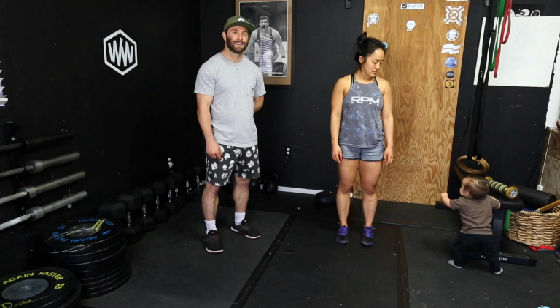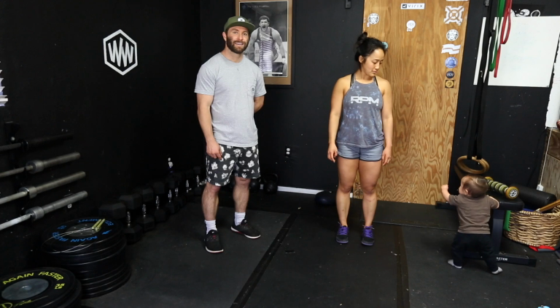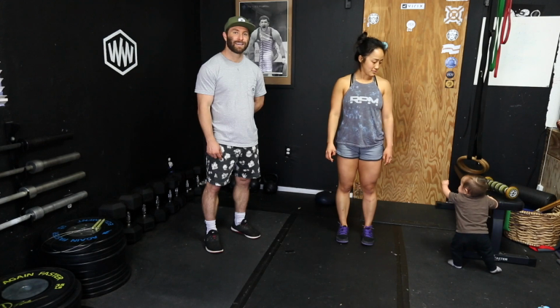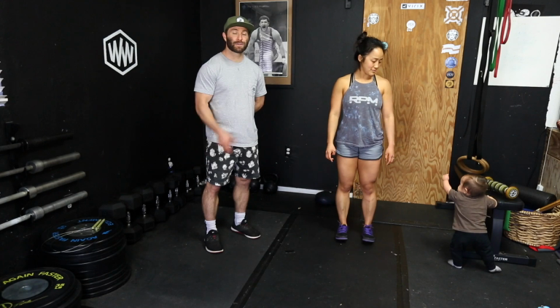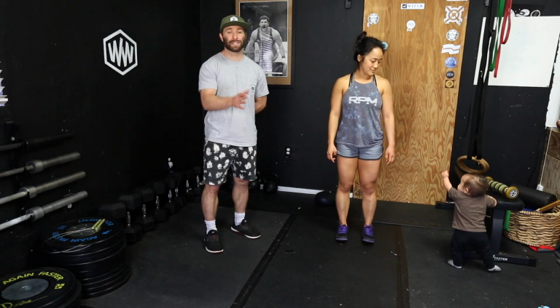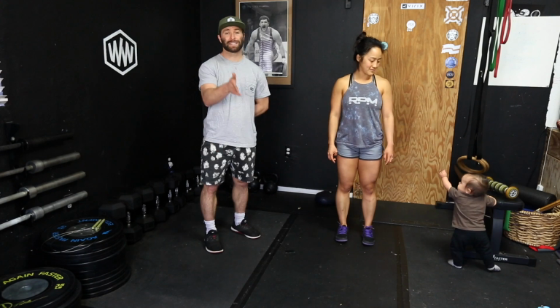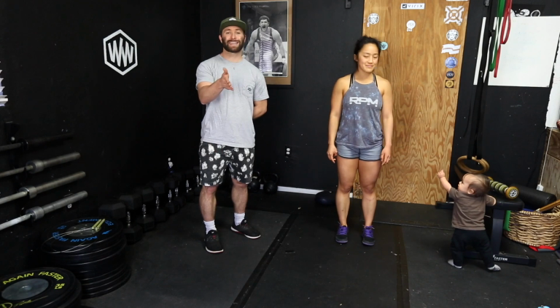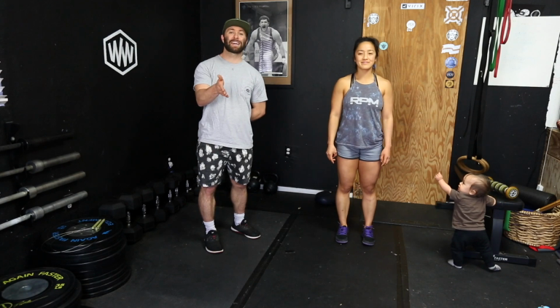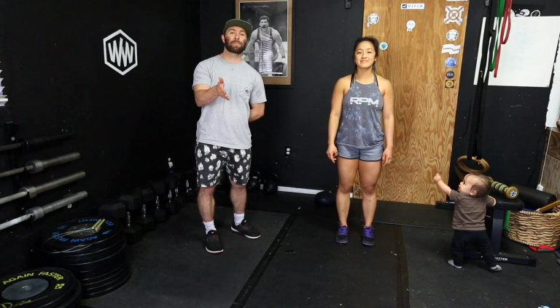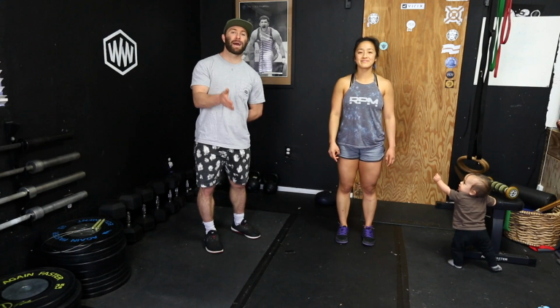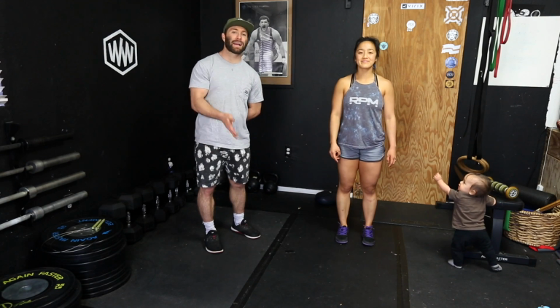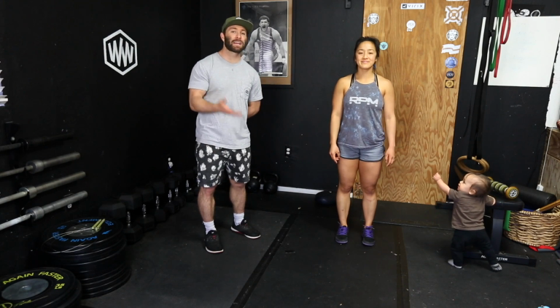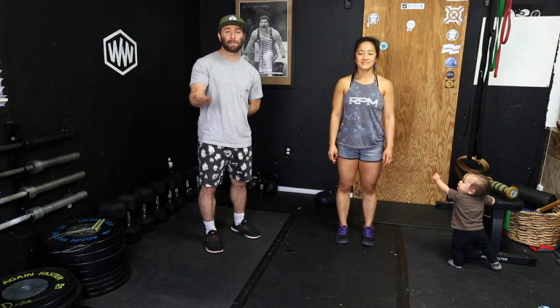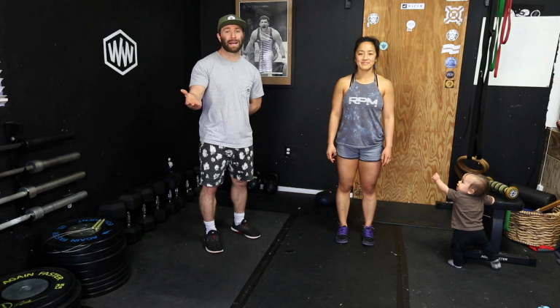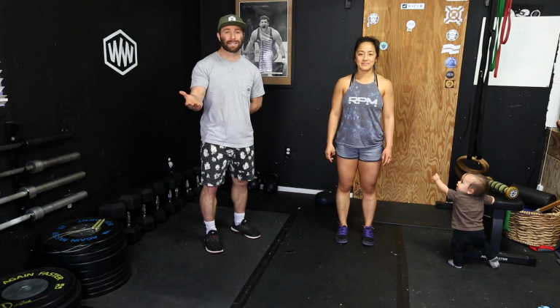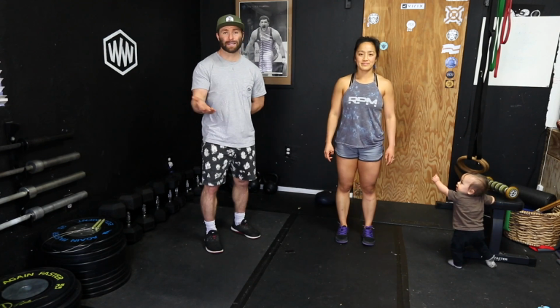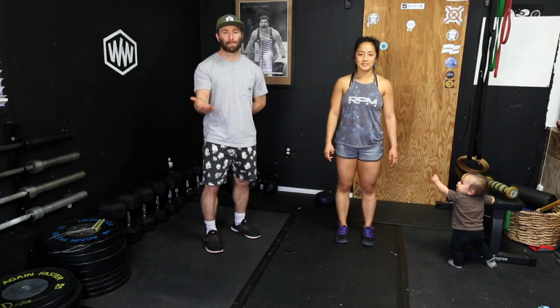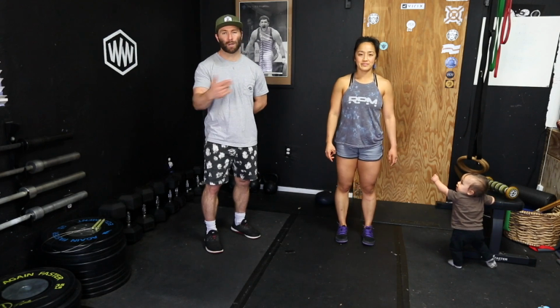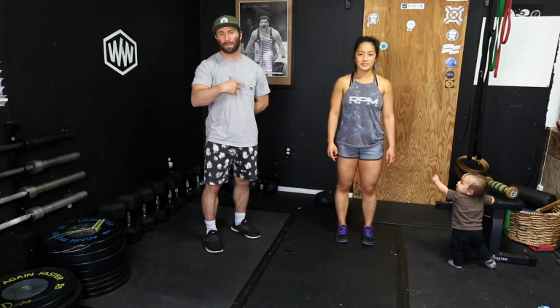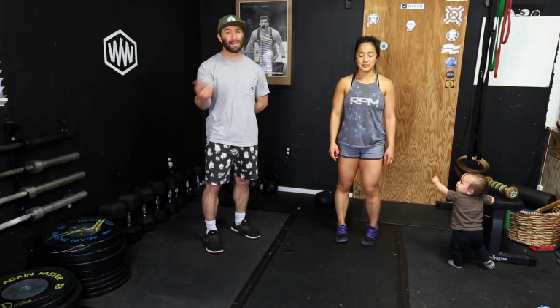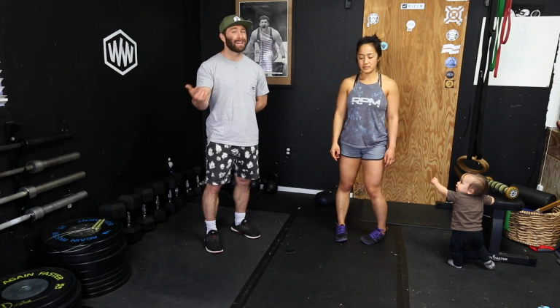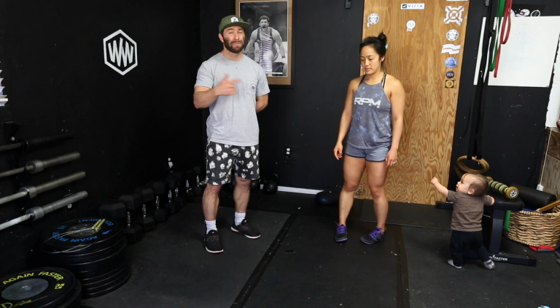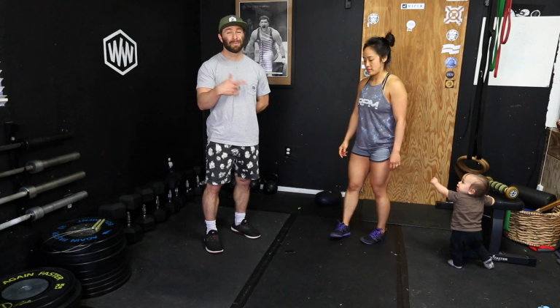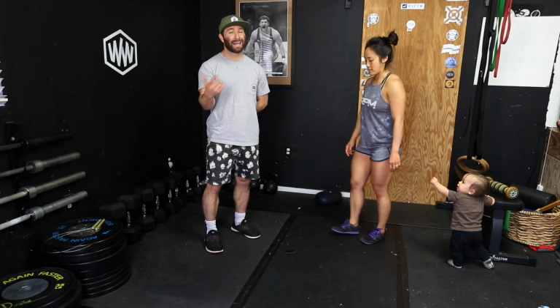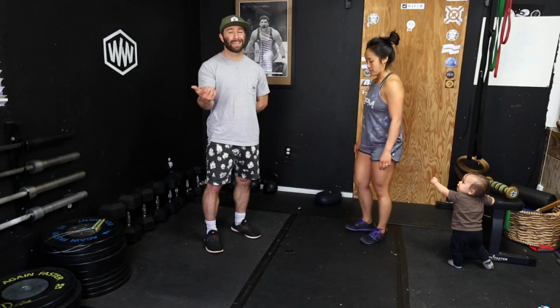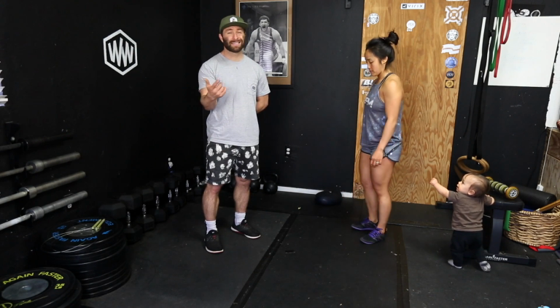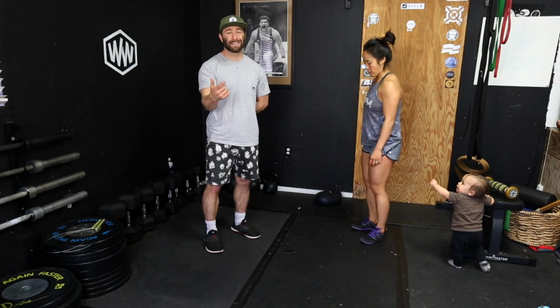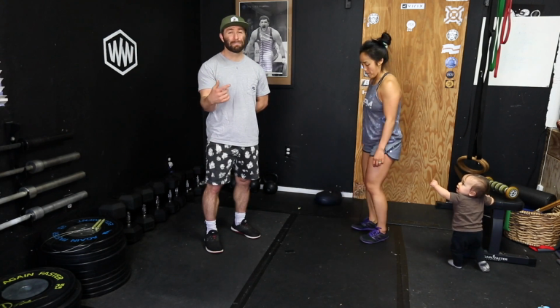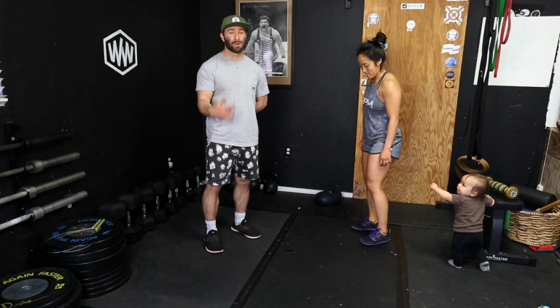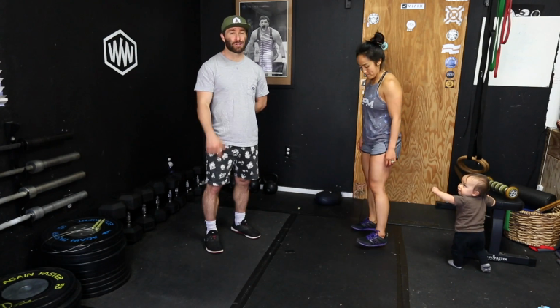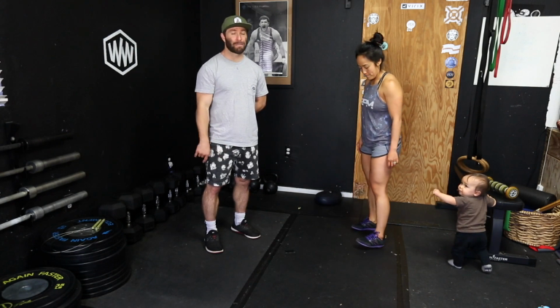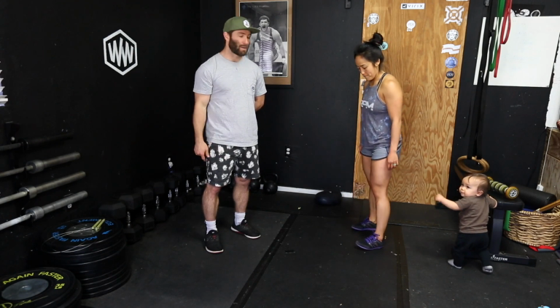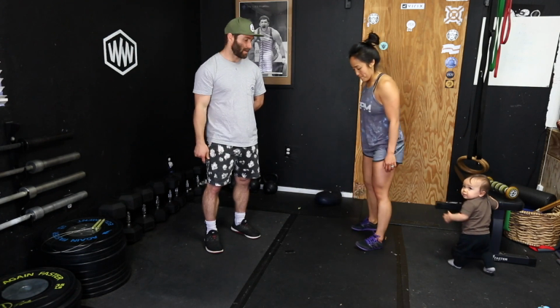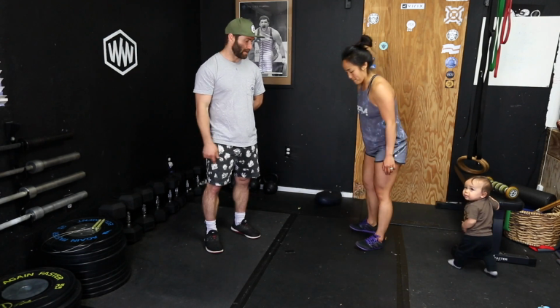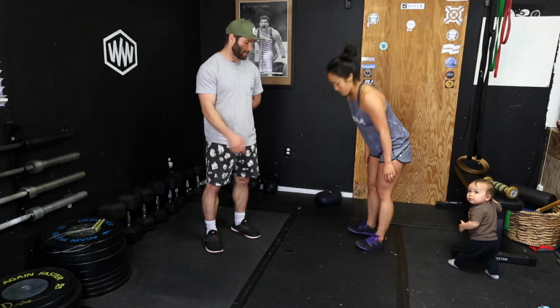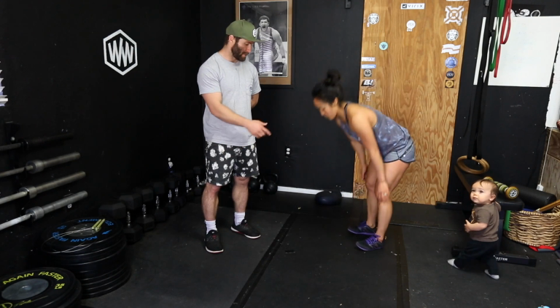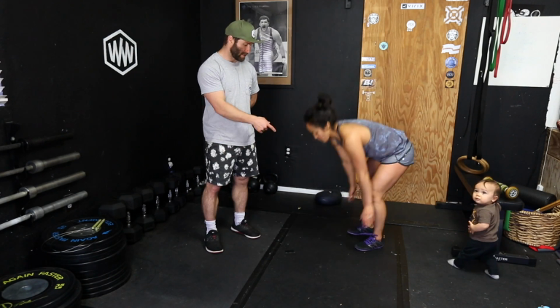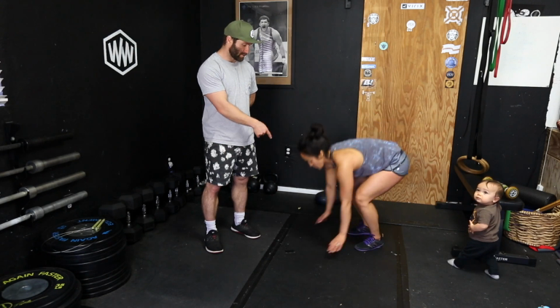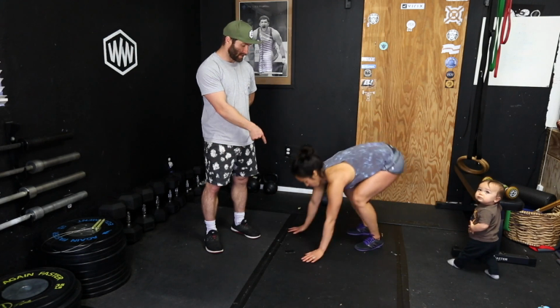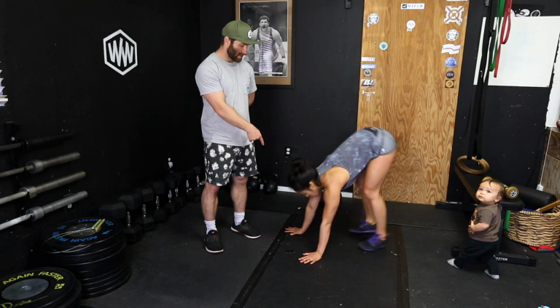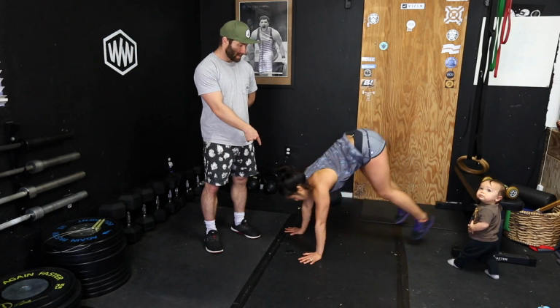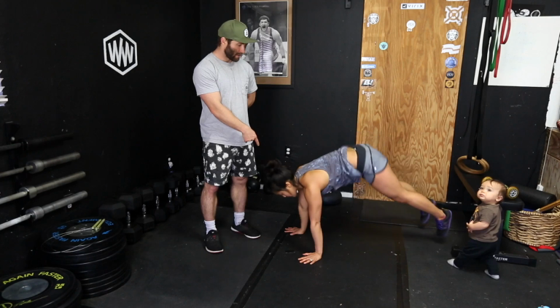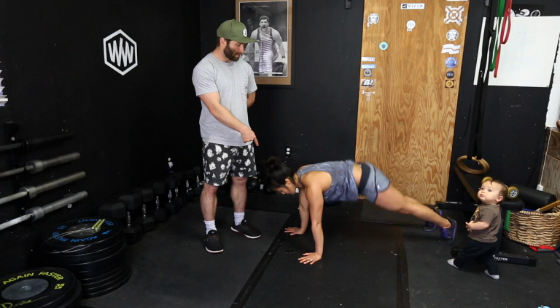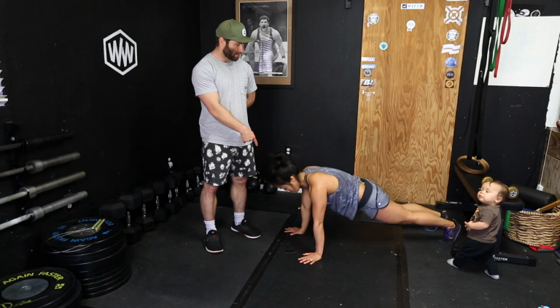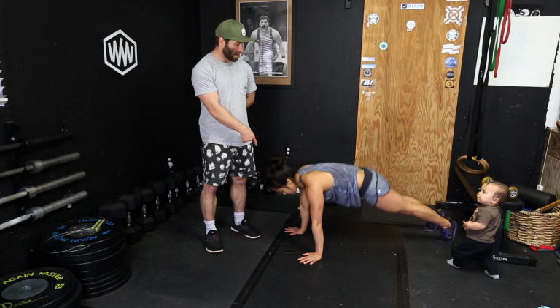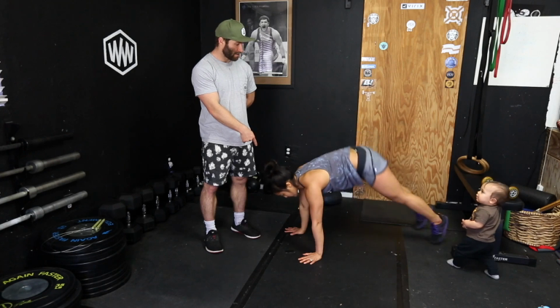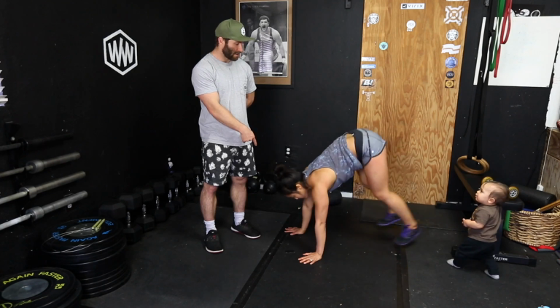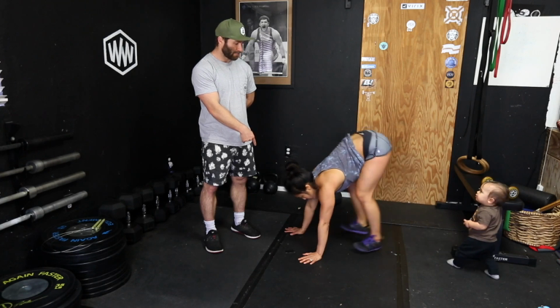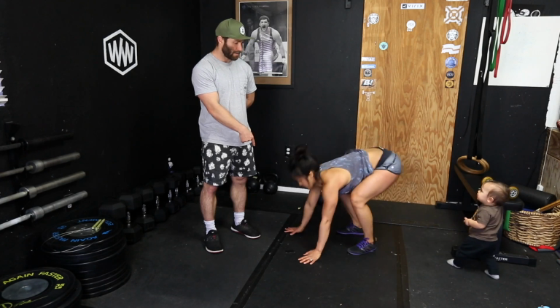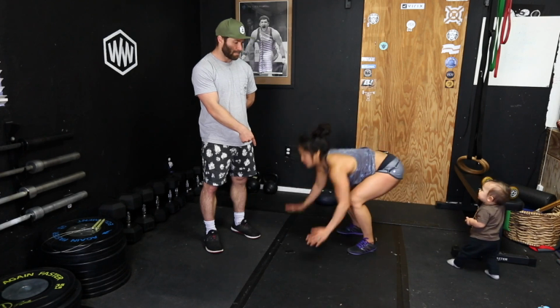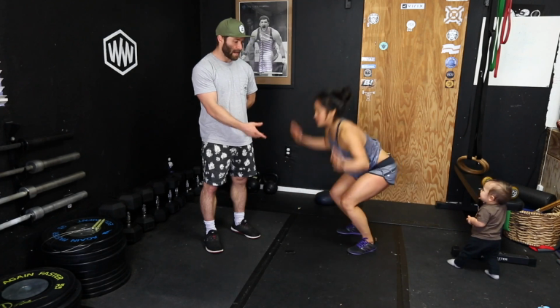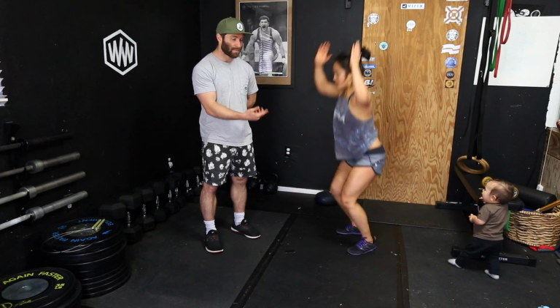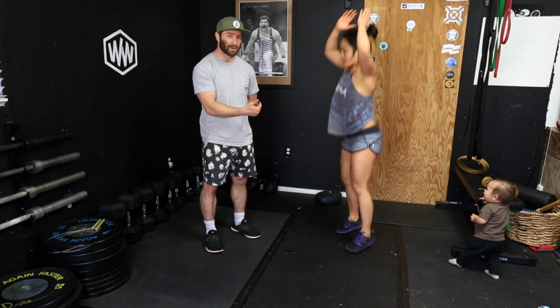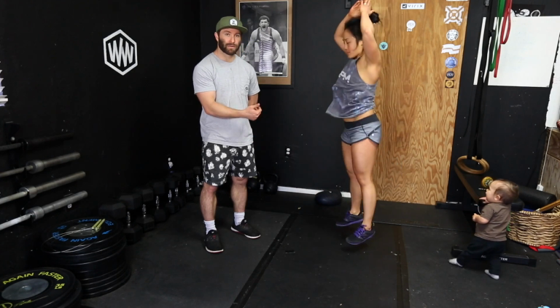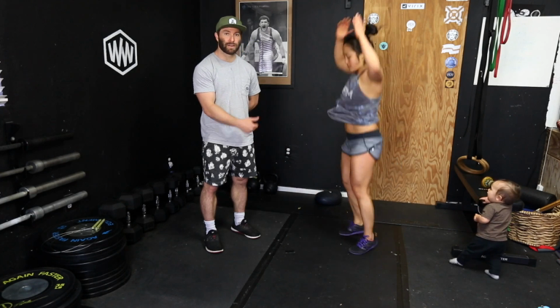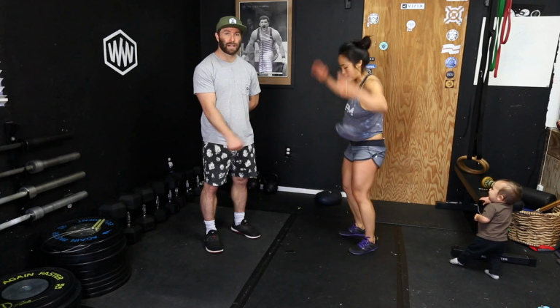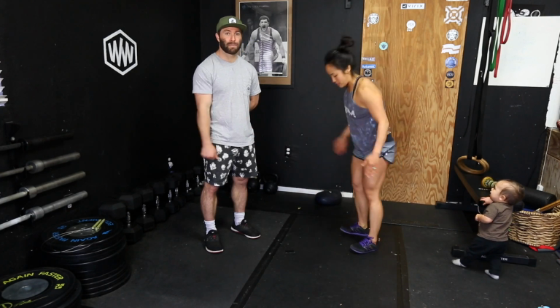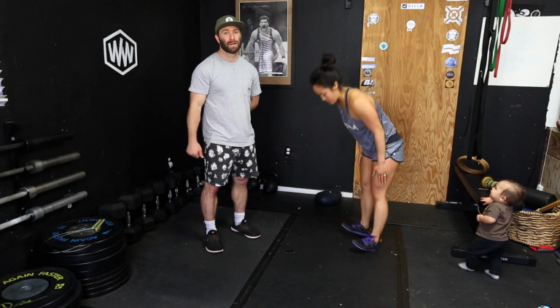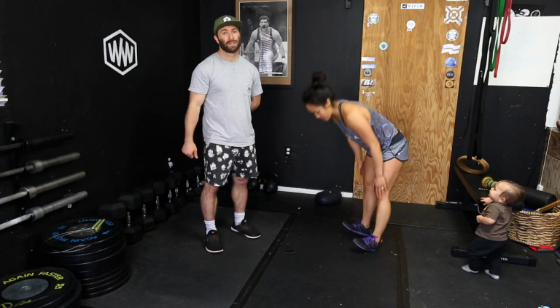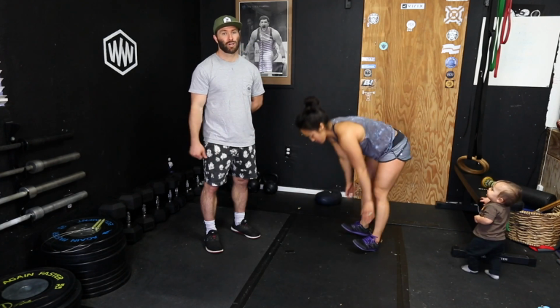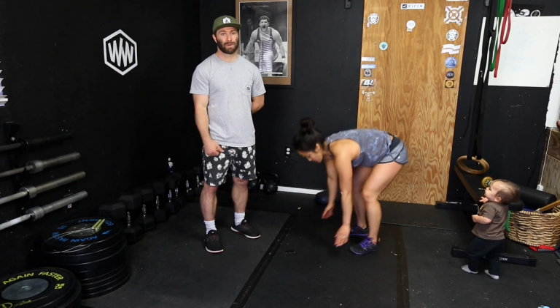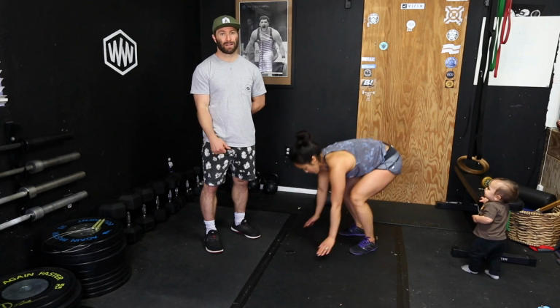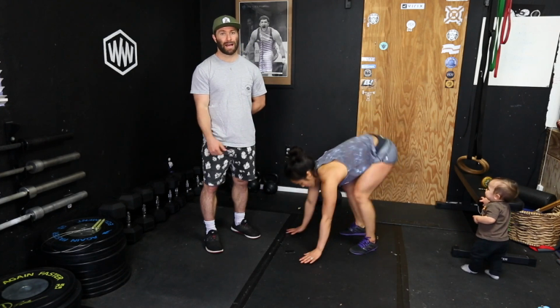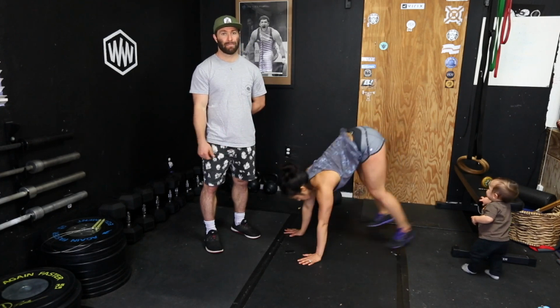This is a kickback. A kickback is like a burpee minus the push-up part of it. You basically come to the ground, kick your feet back, bring your feet up, jump and clap.